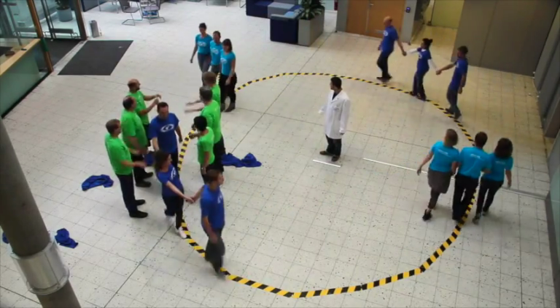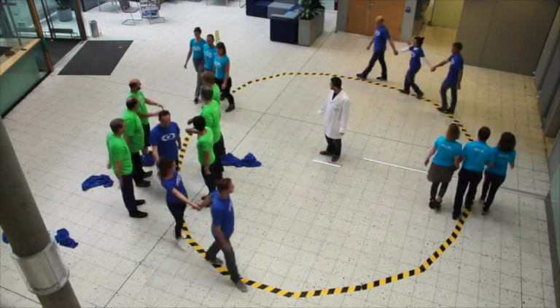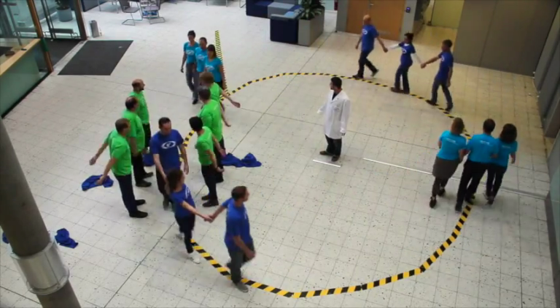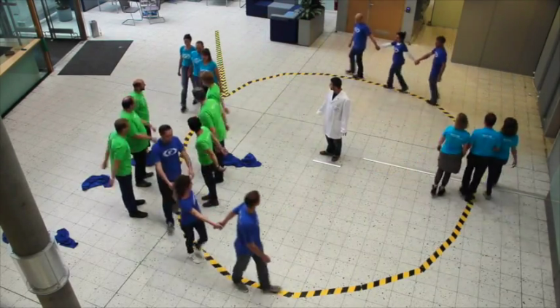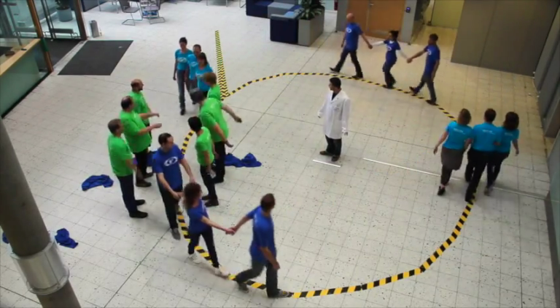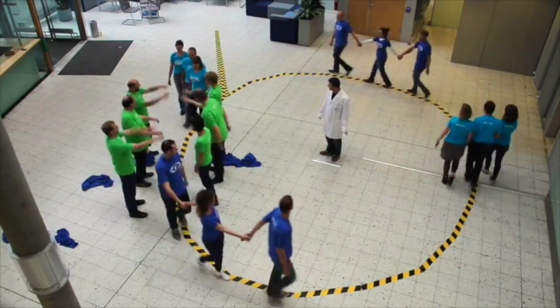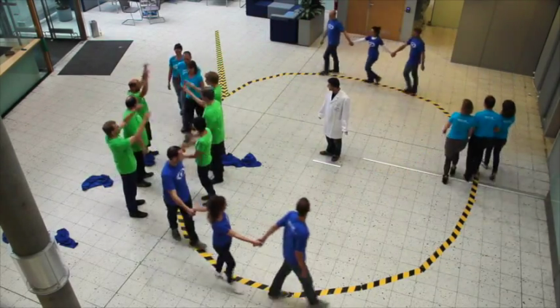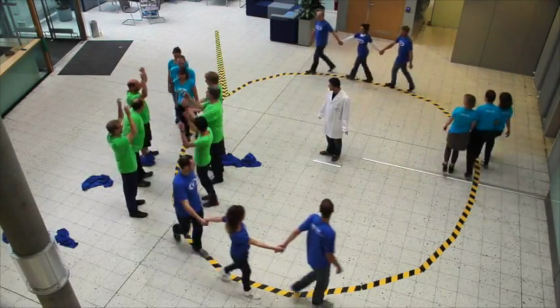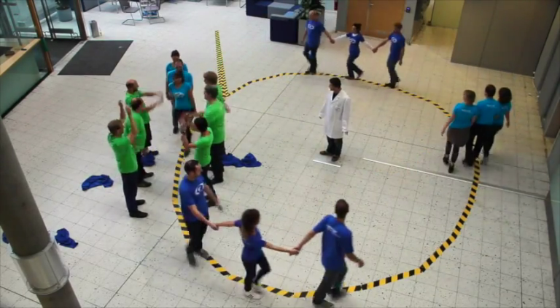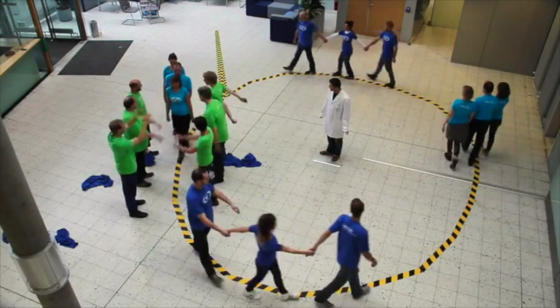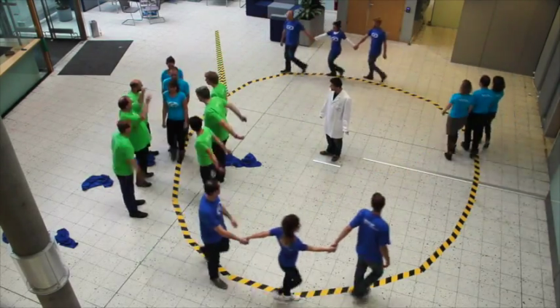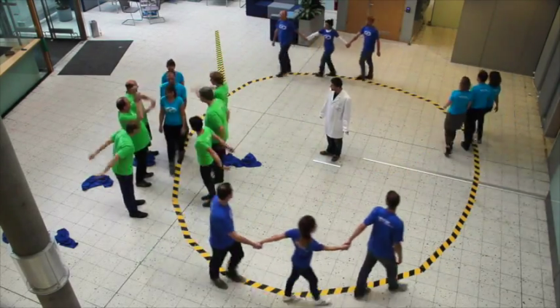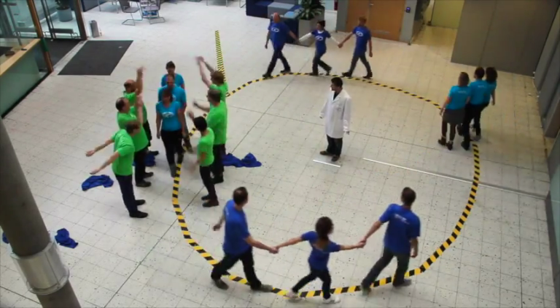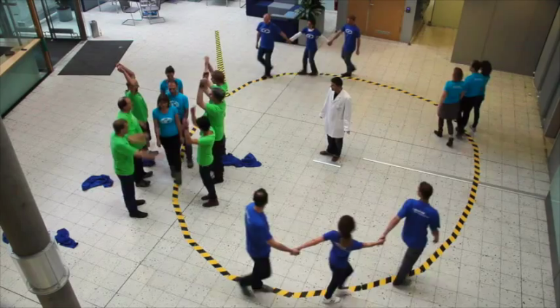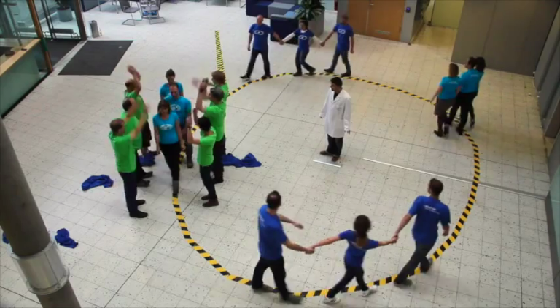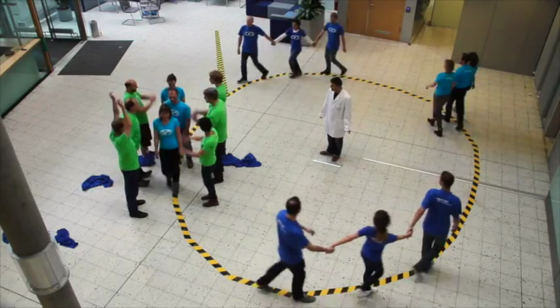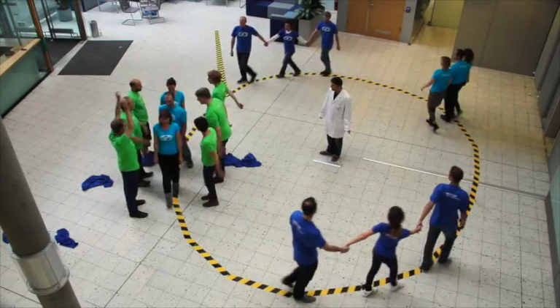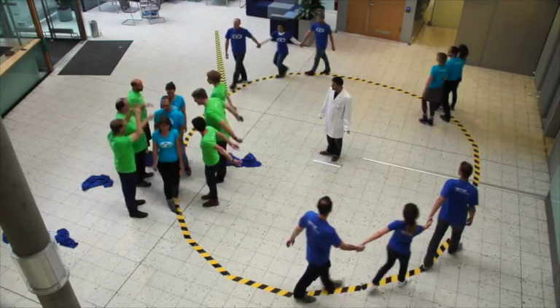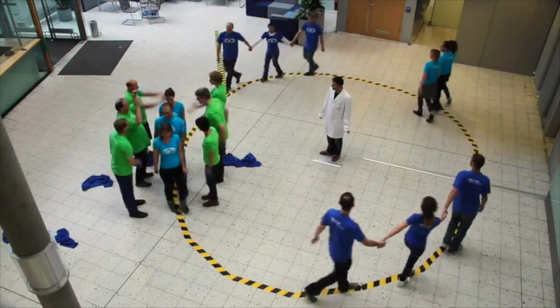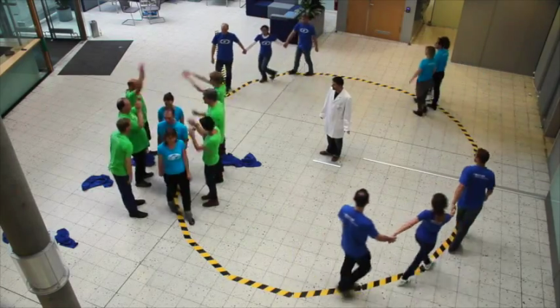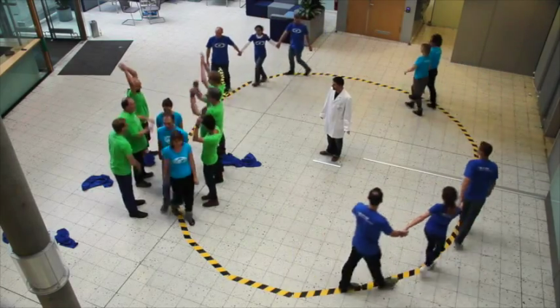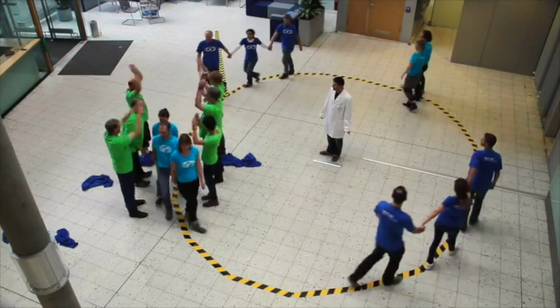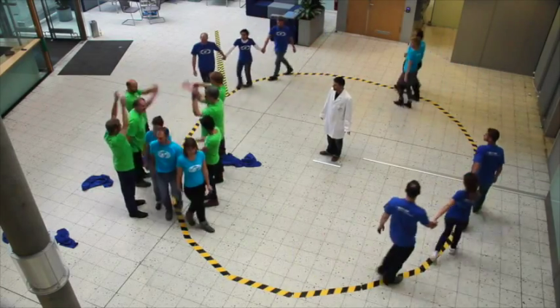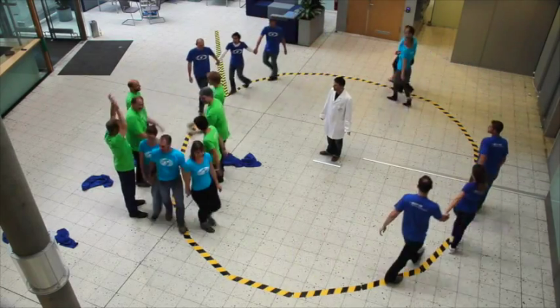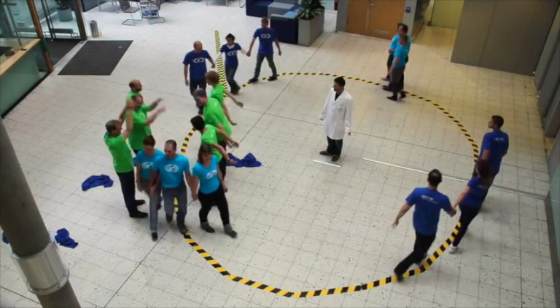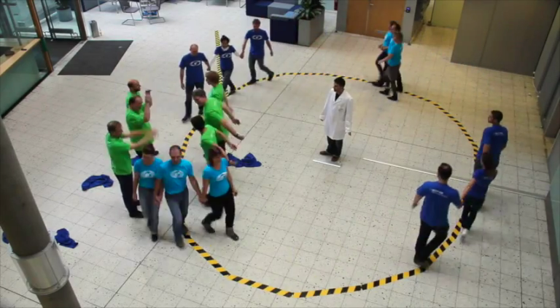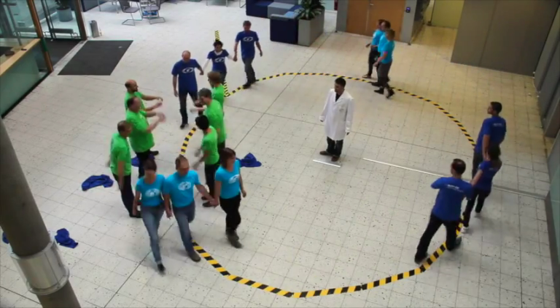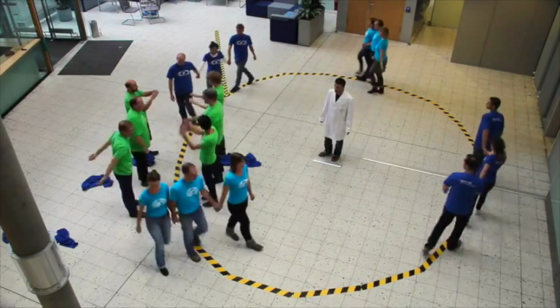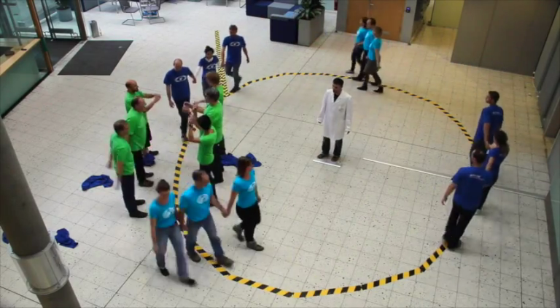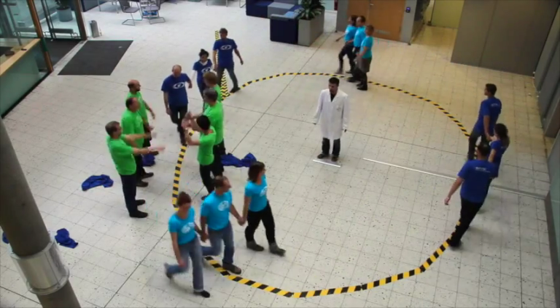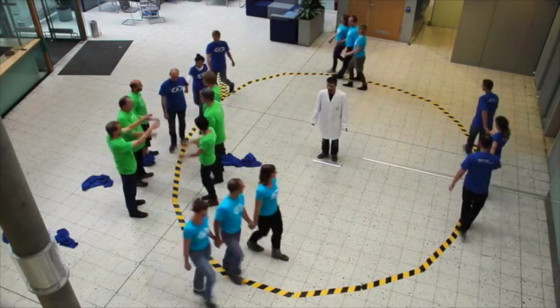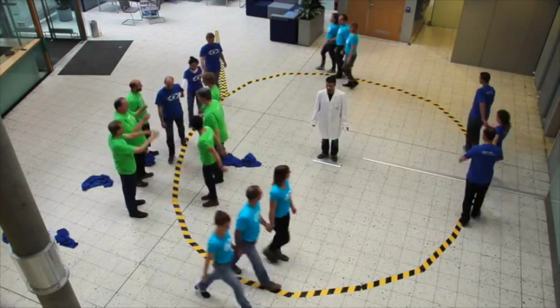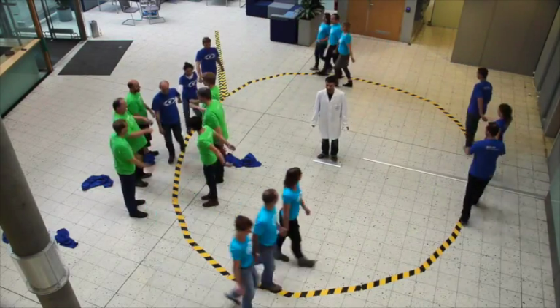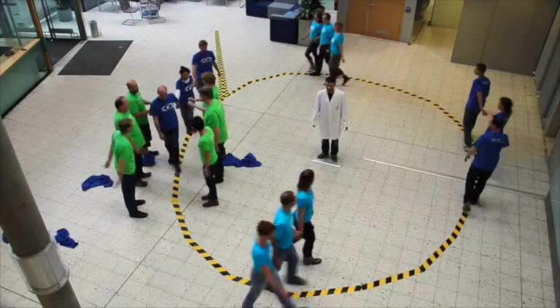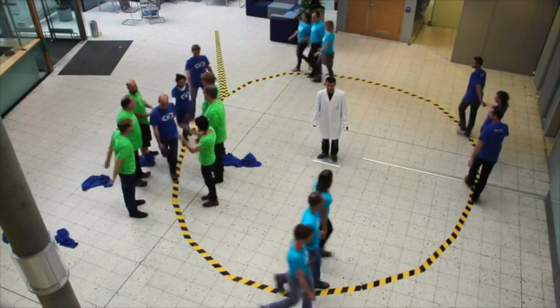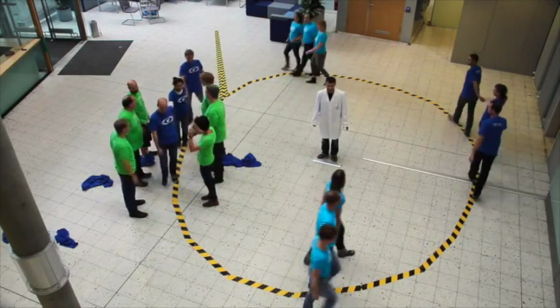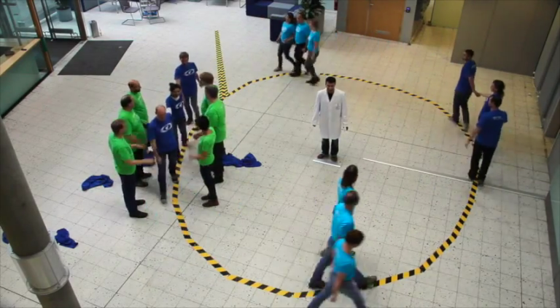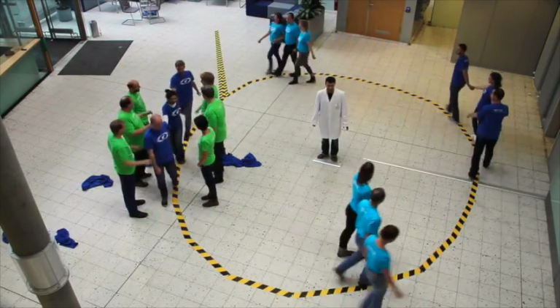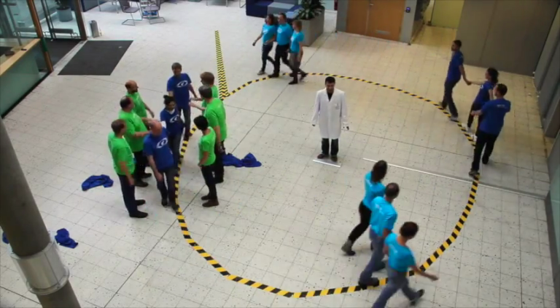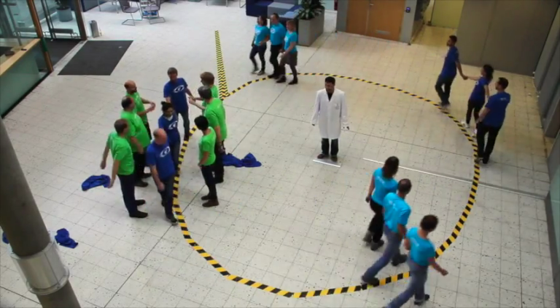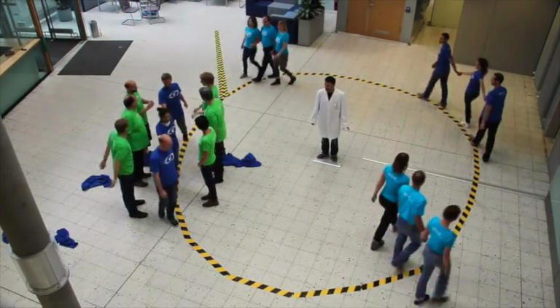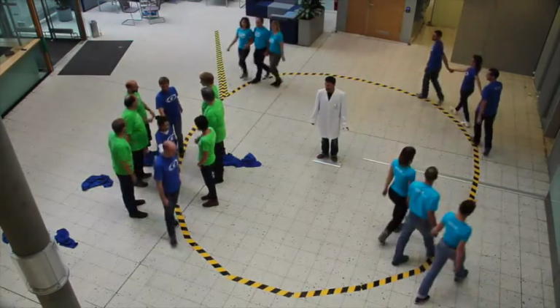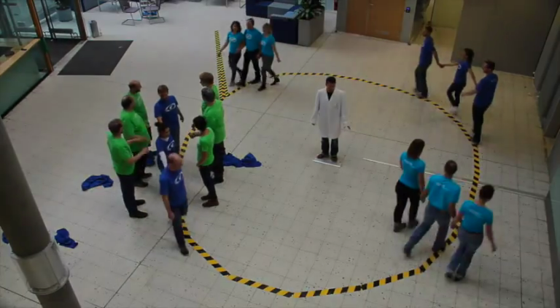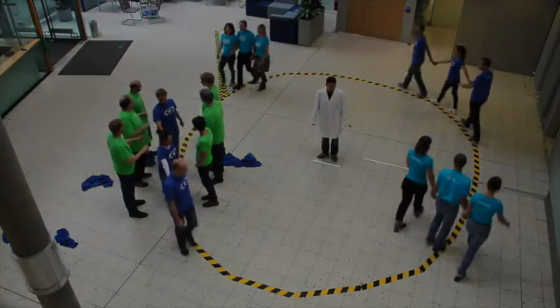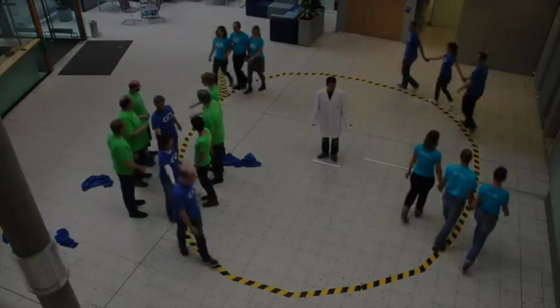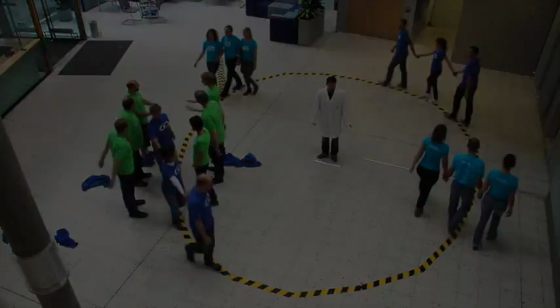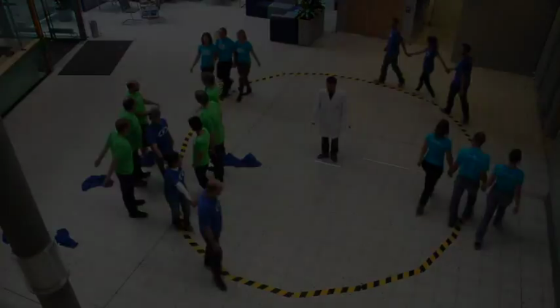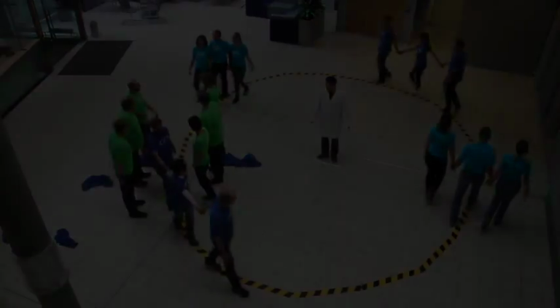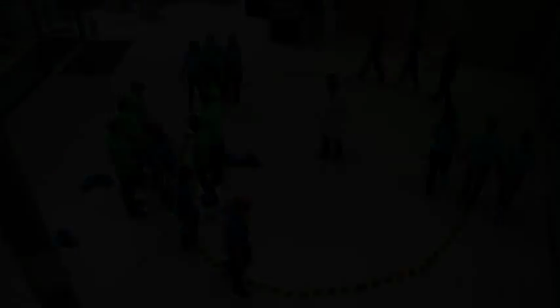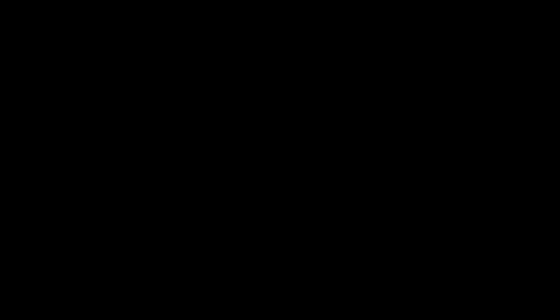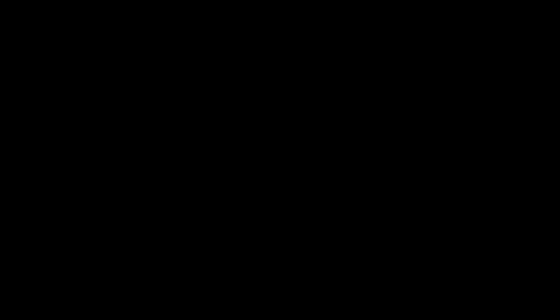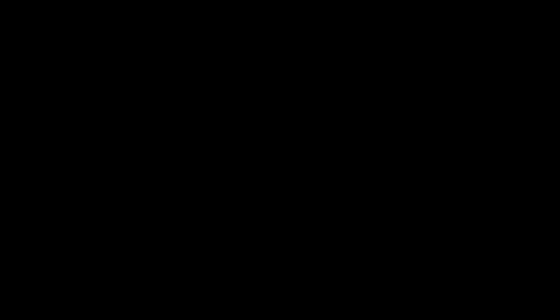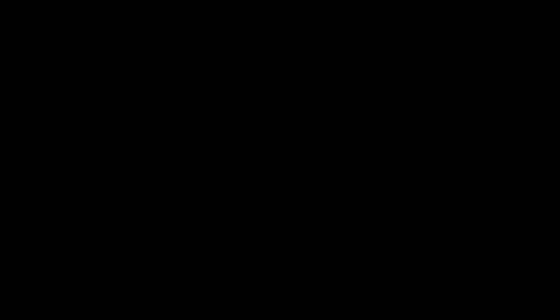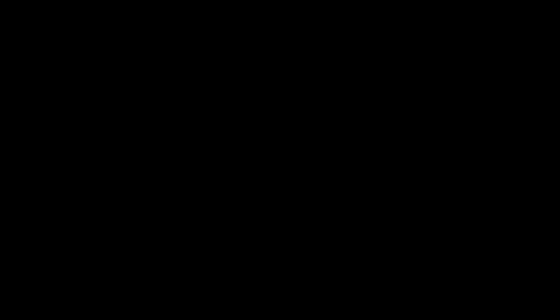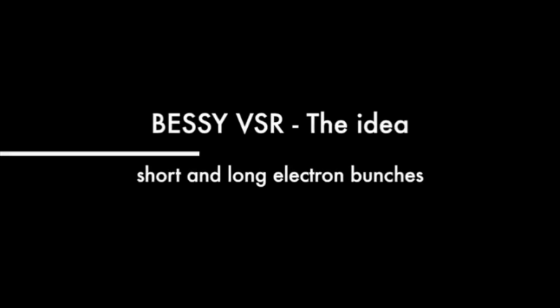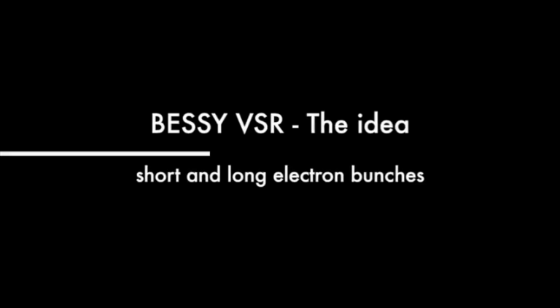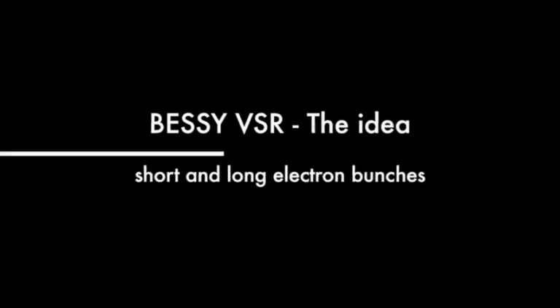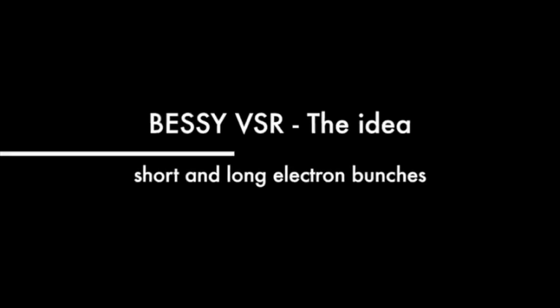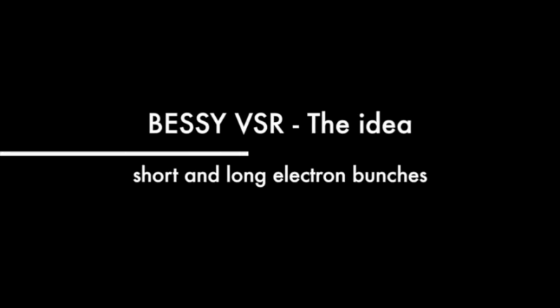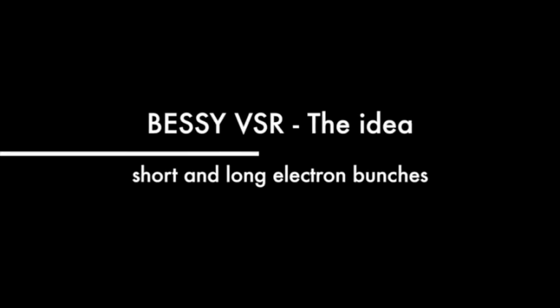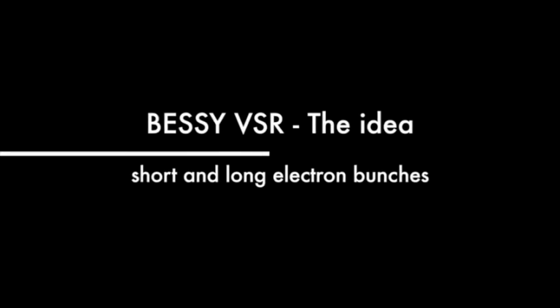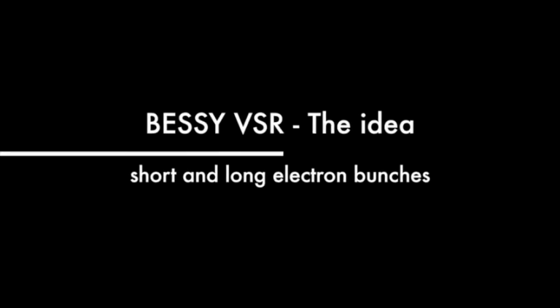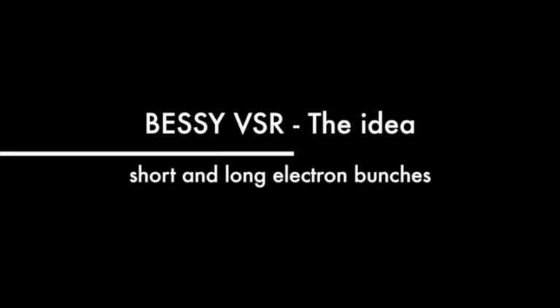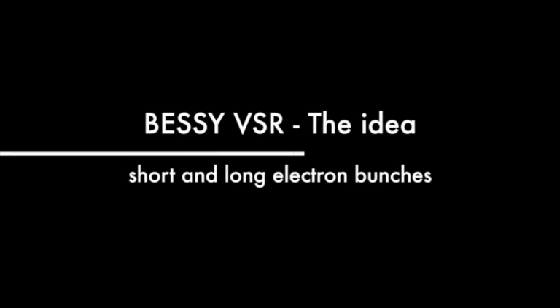And this is BESI-VSR: short and long electron bunches, simultaneously, in one storage ring.